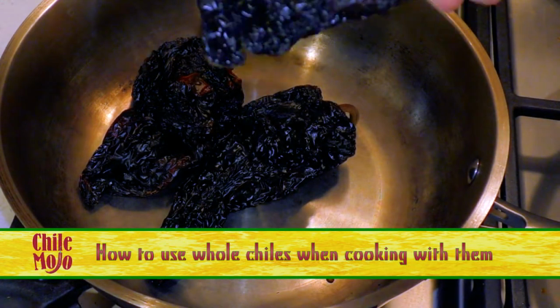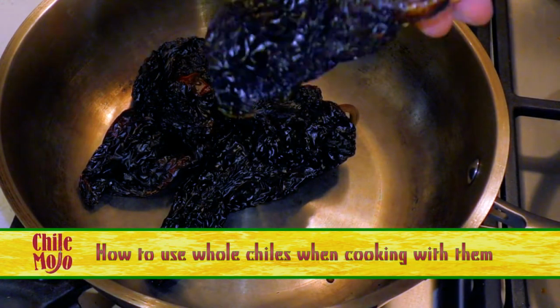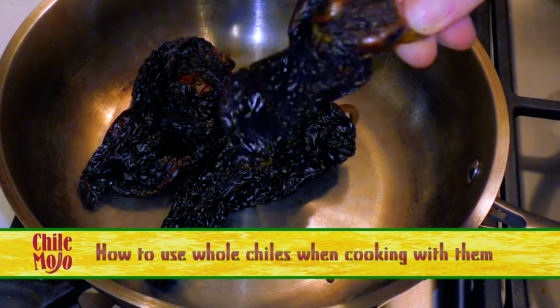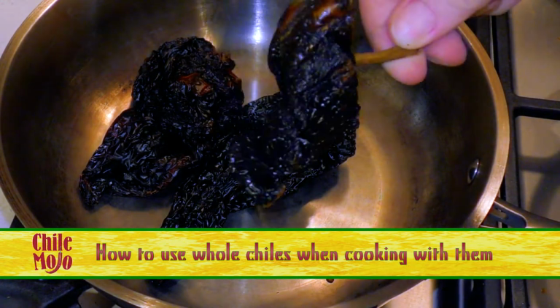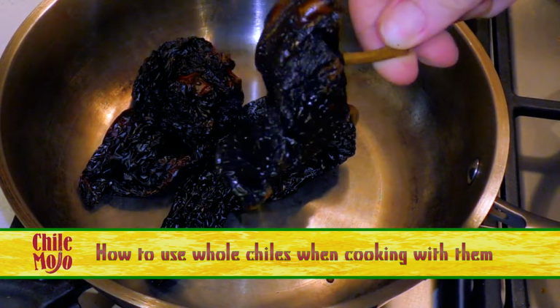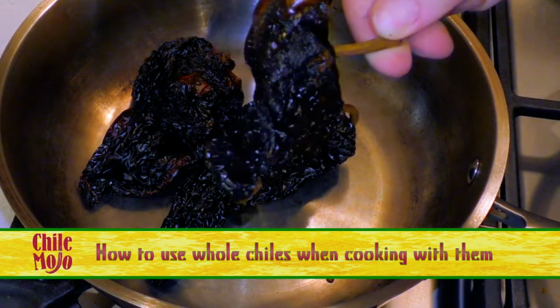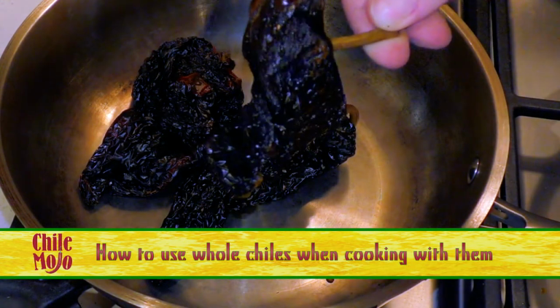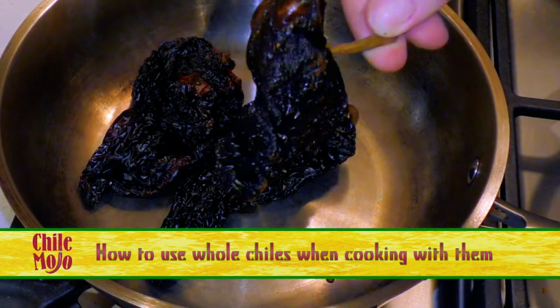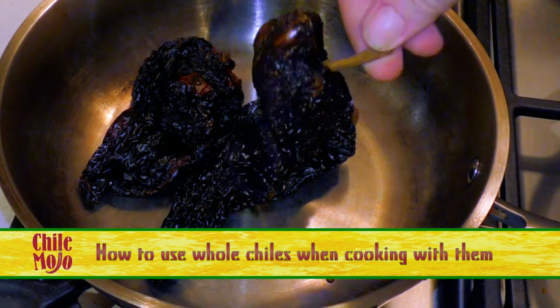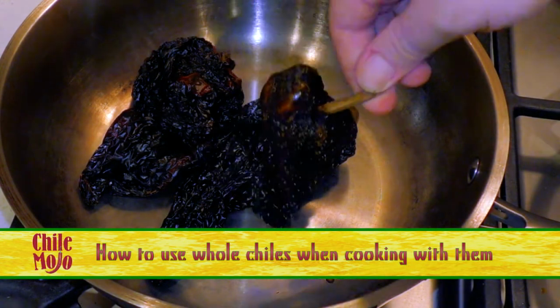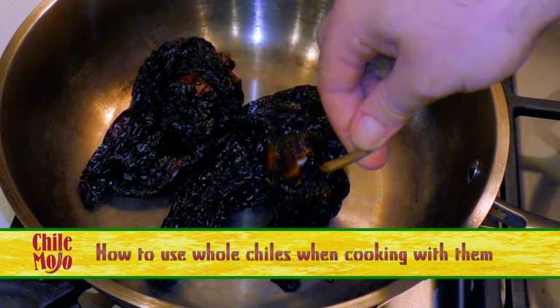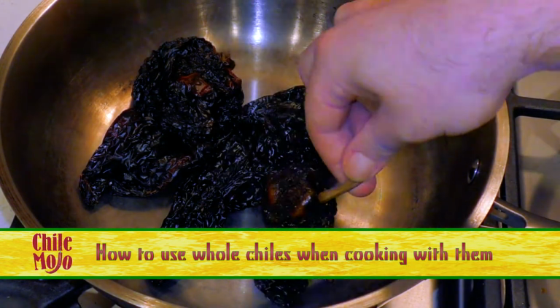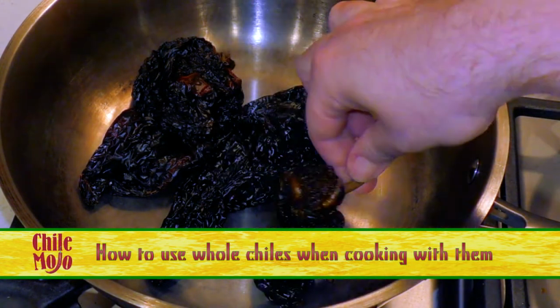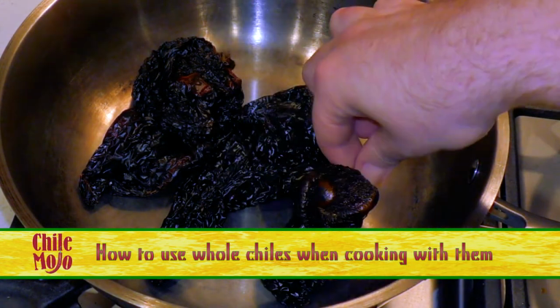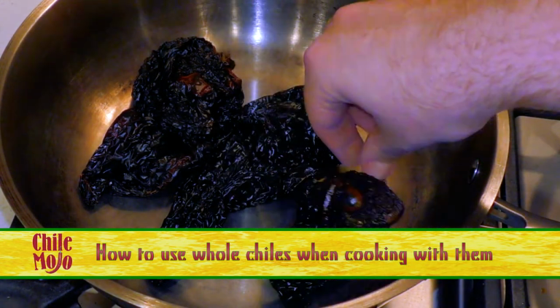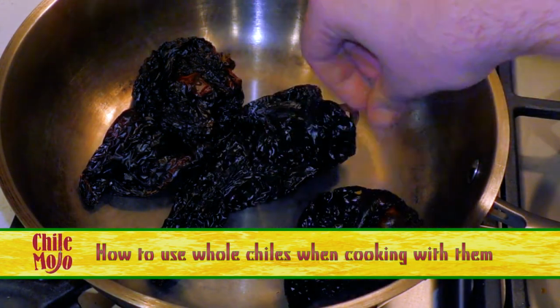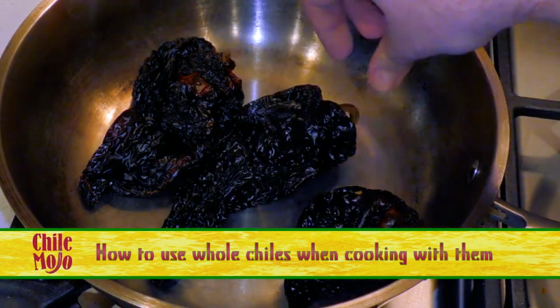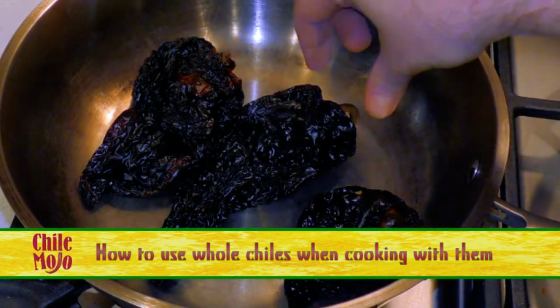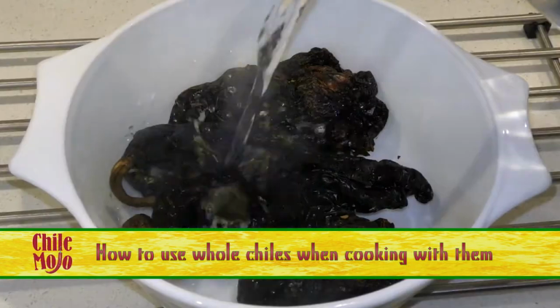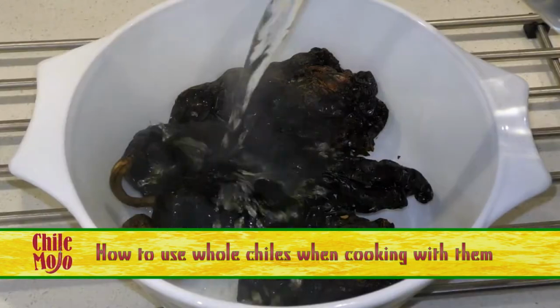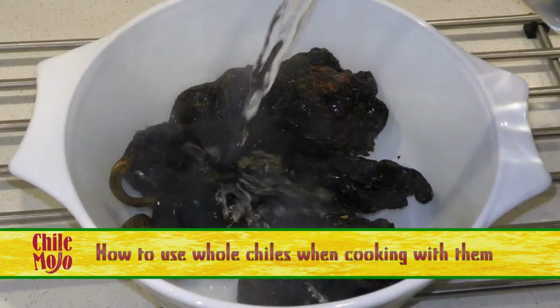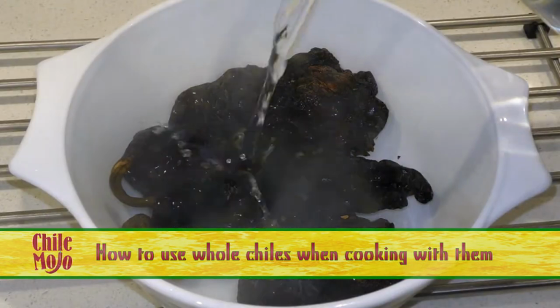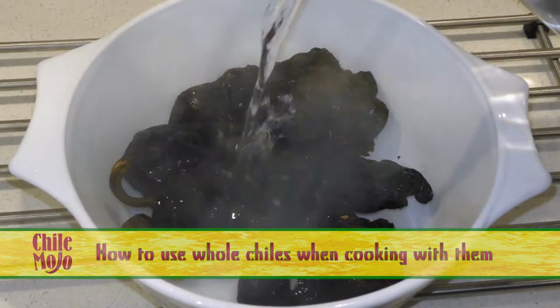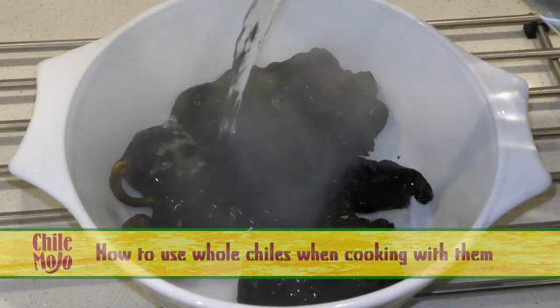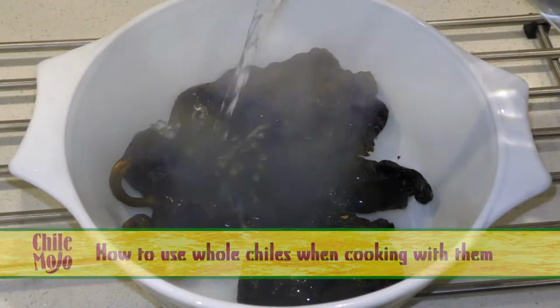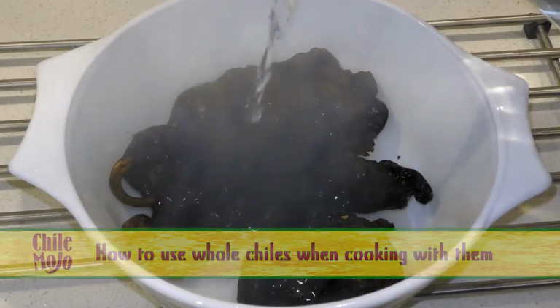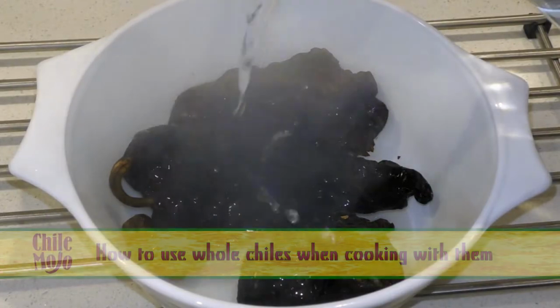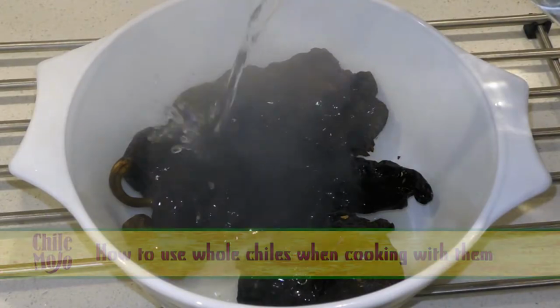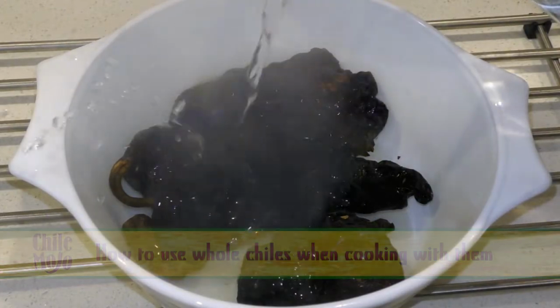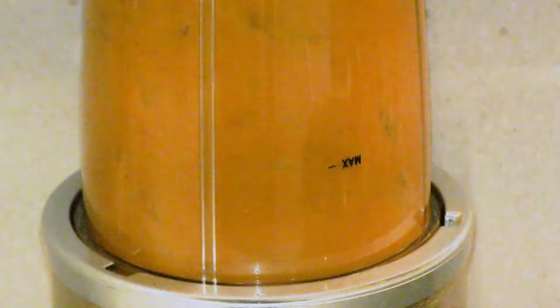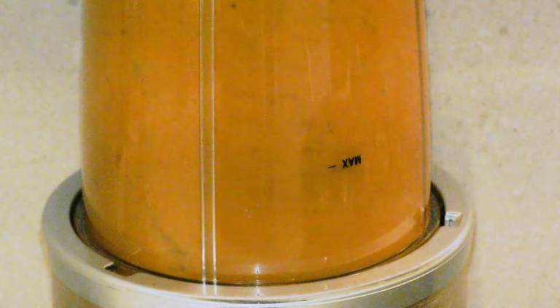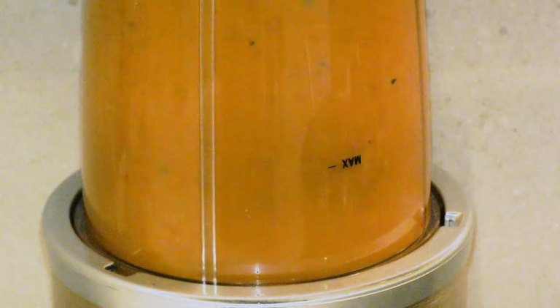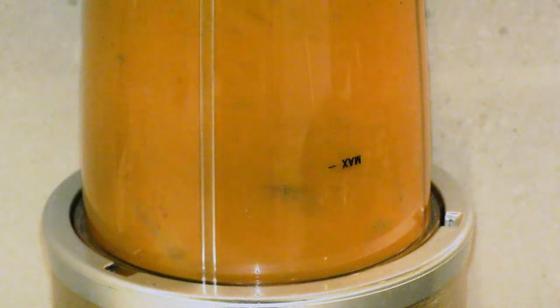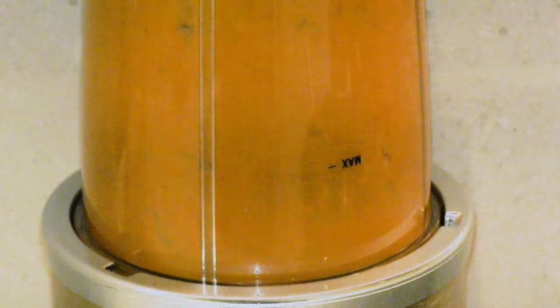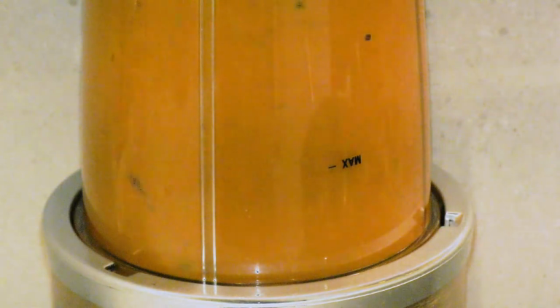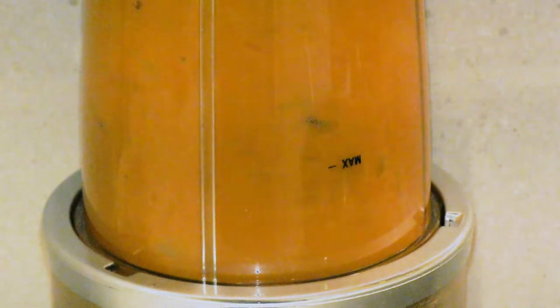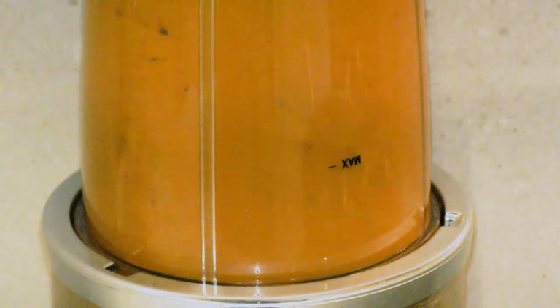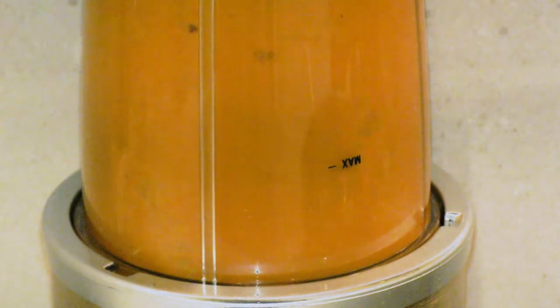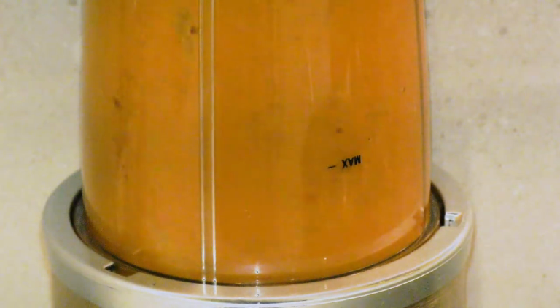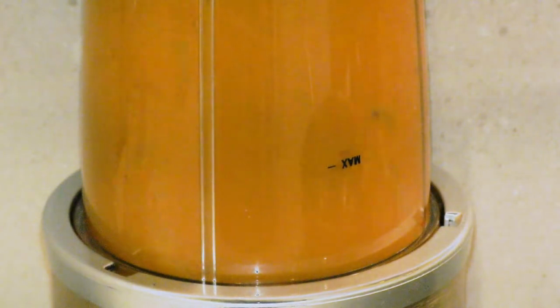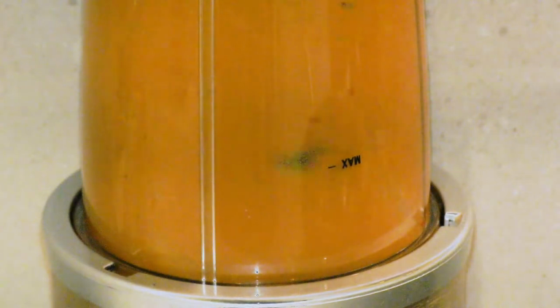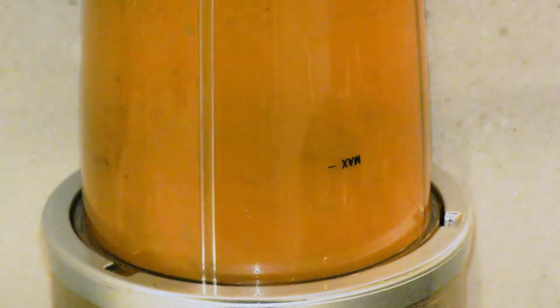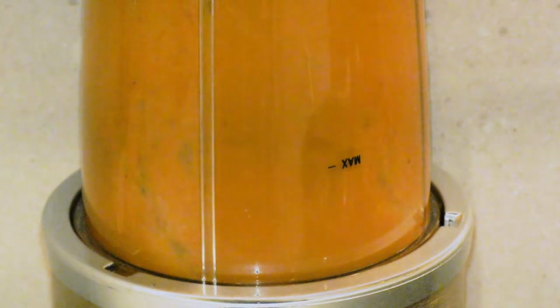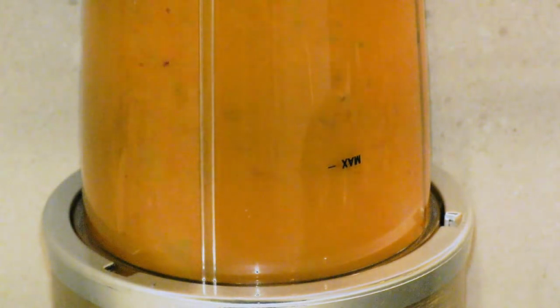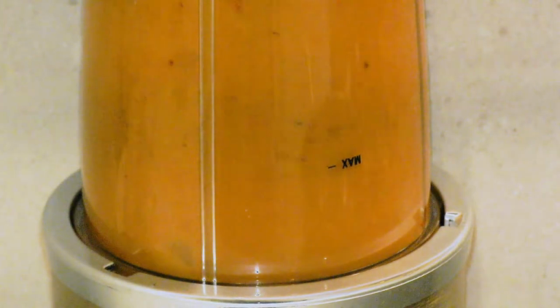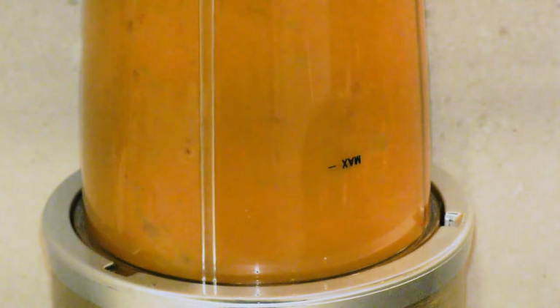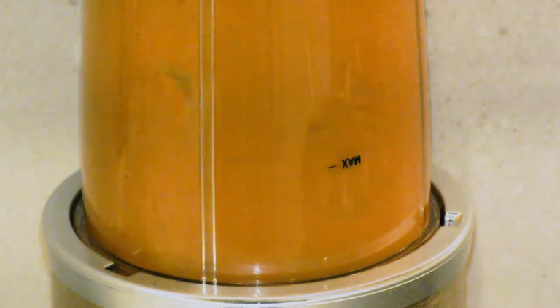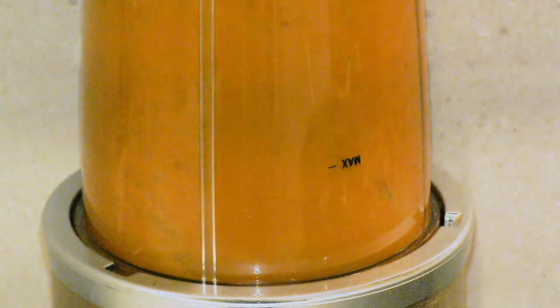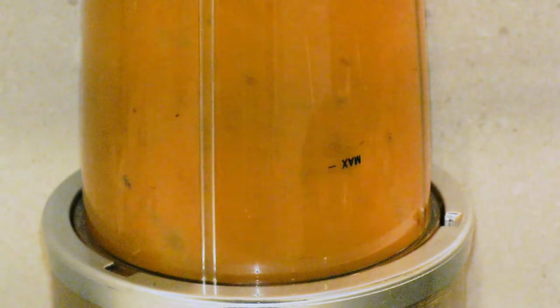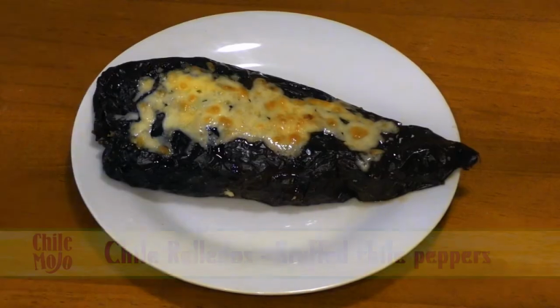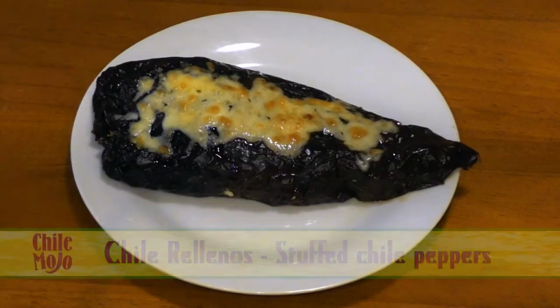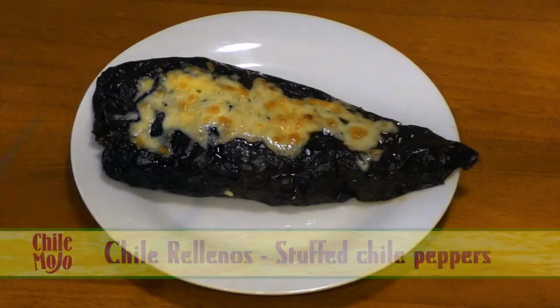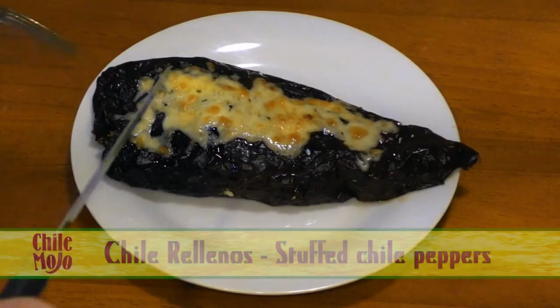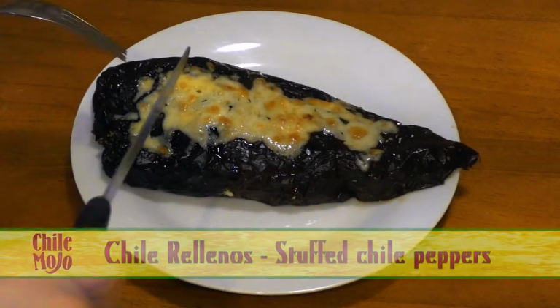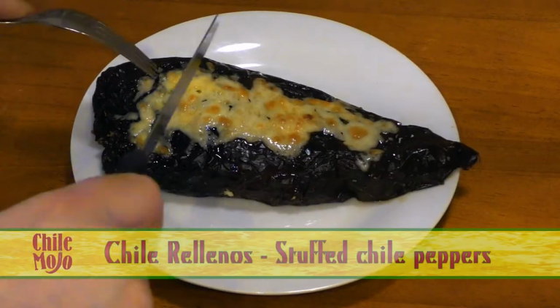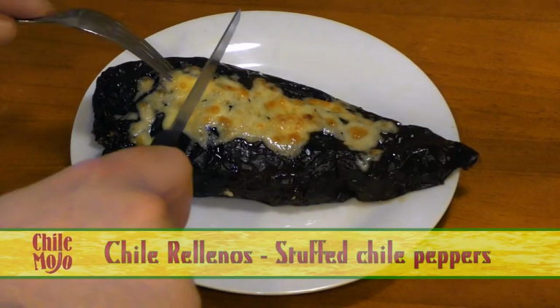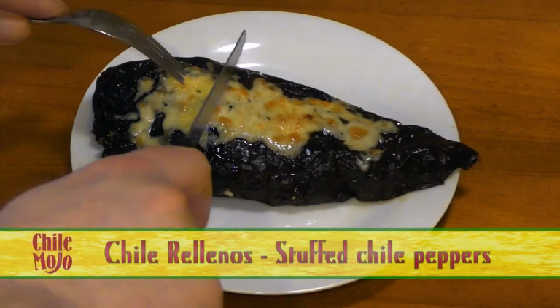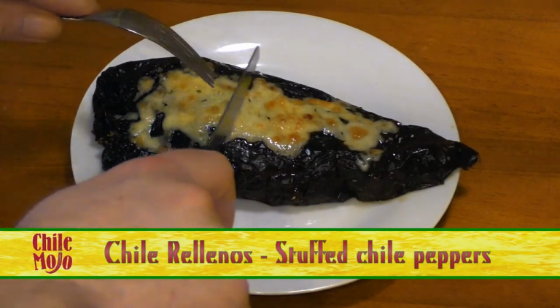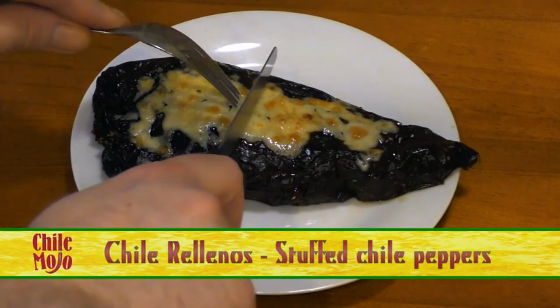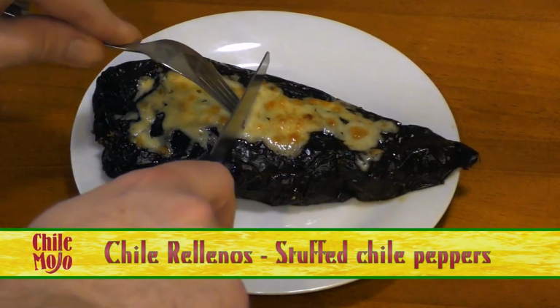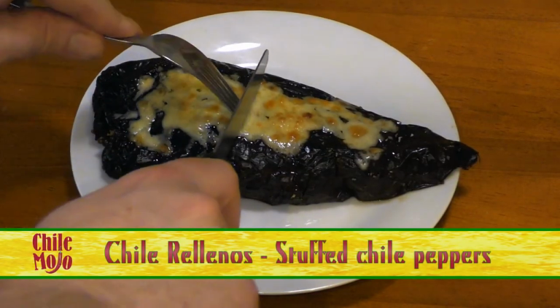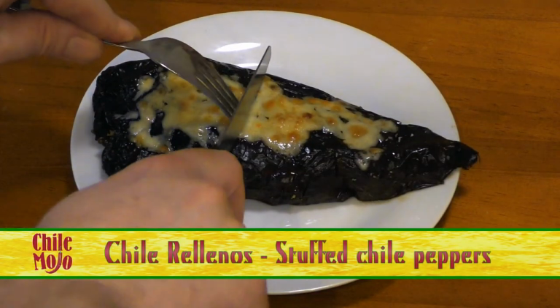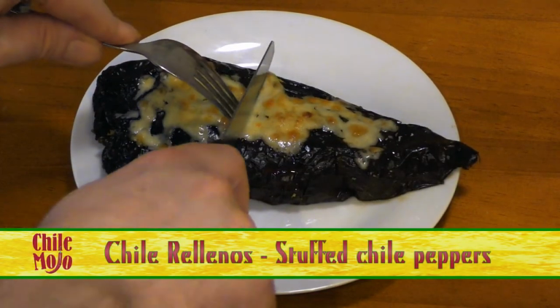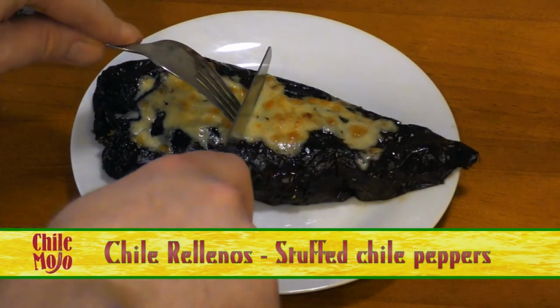One thing you can do with them is toast them a little bit to bring out a more complex flavor. Then from there, they're usually soaked and pureed, or sometimes you can just stuff them with cheese and fry them — beautiful things.